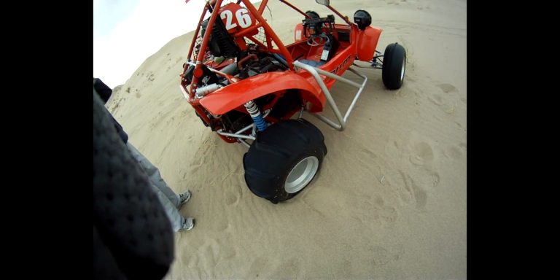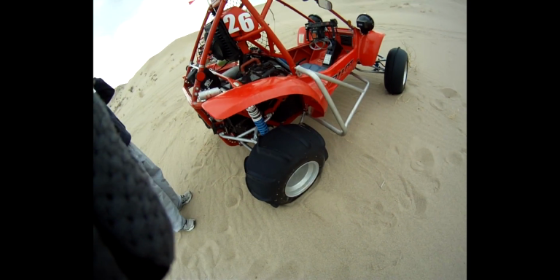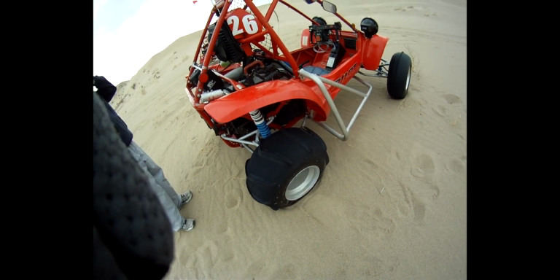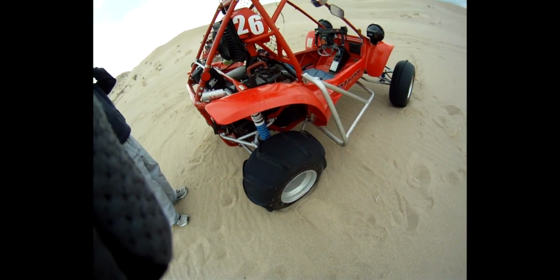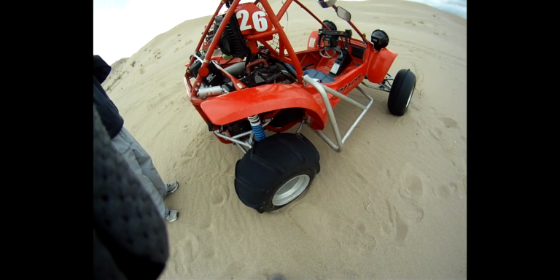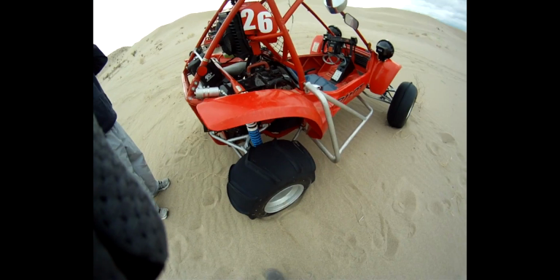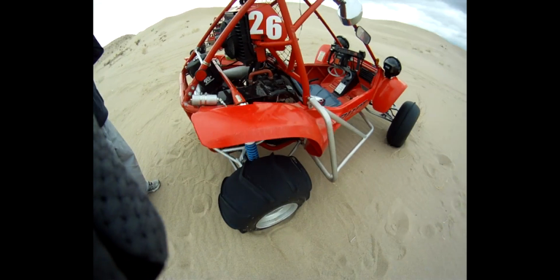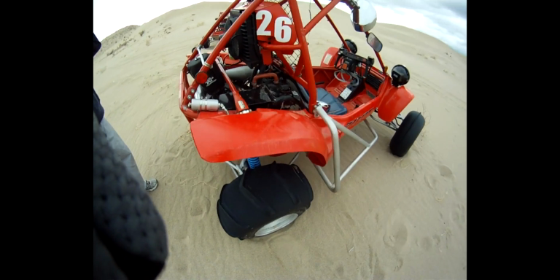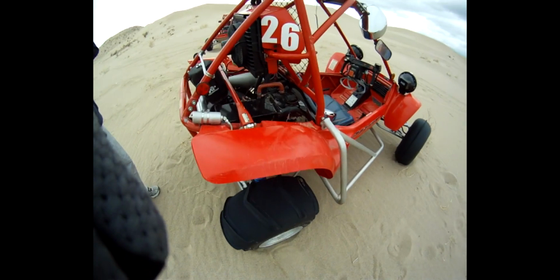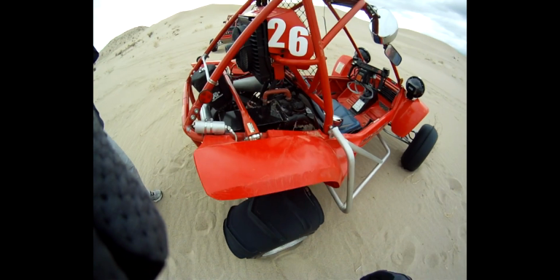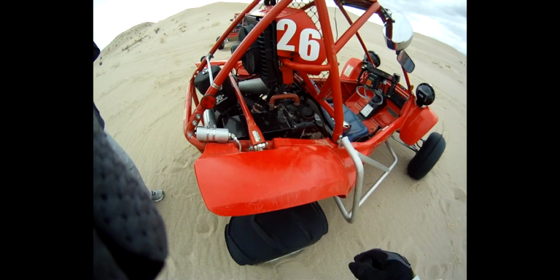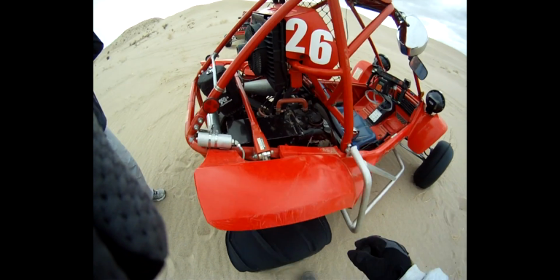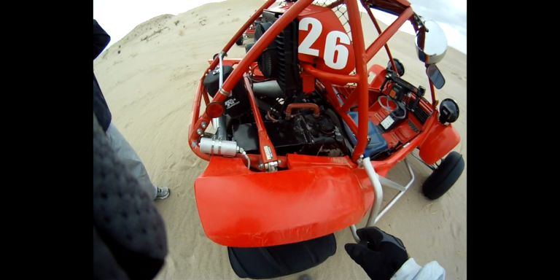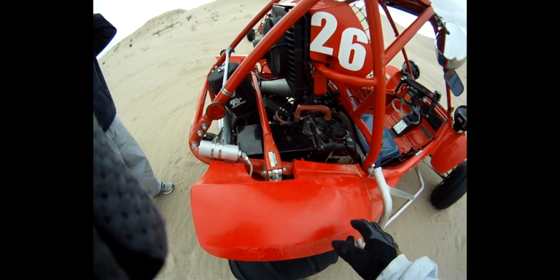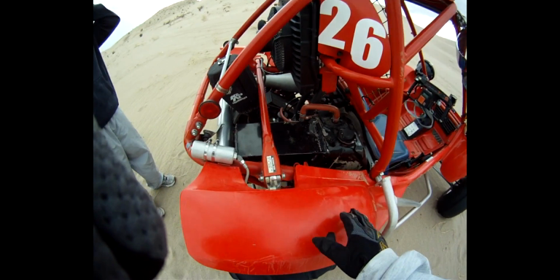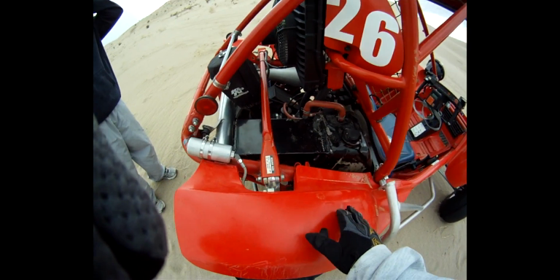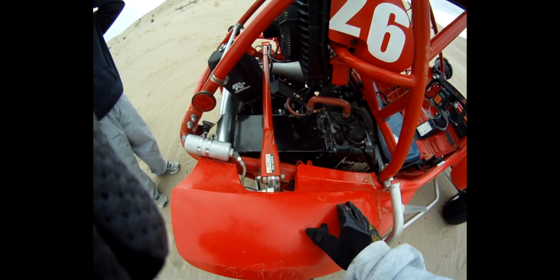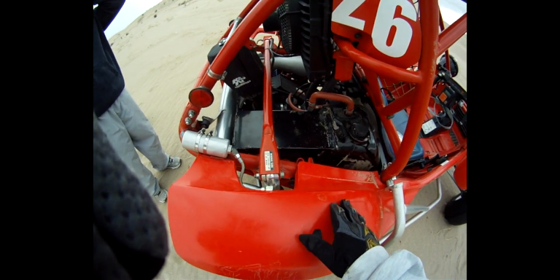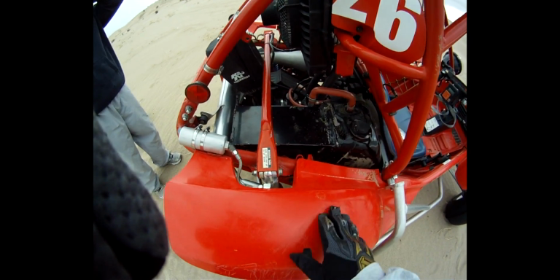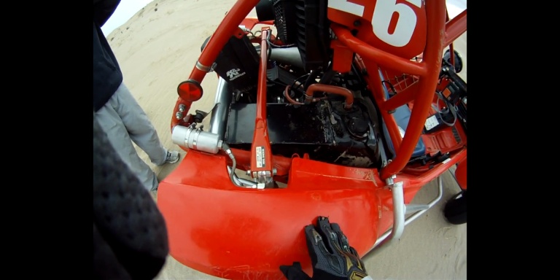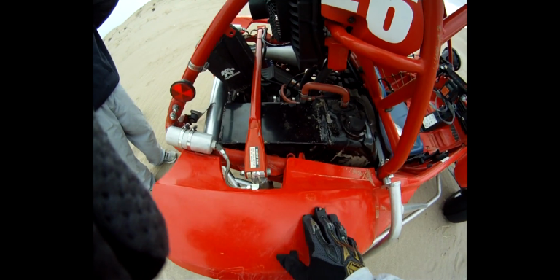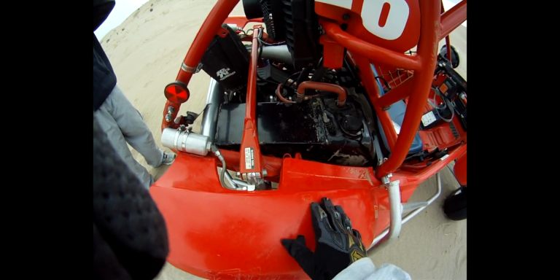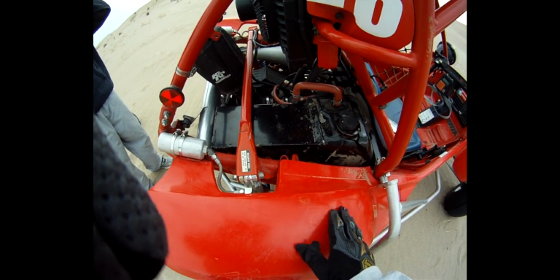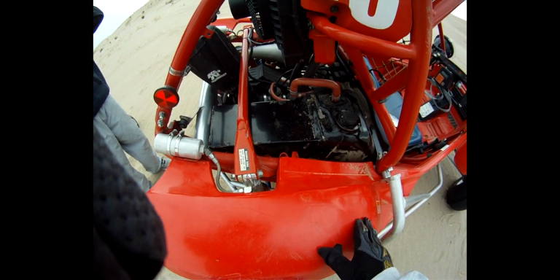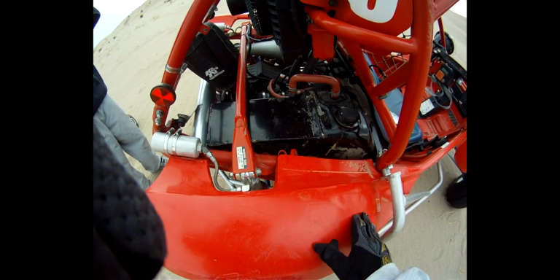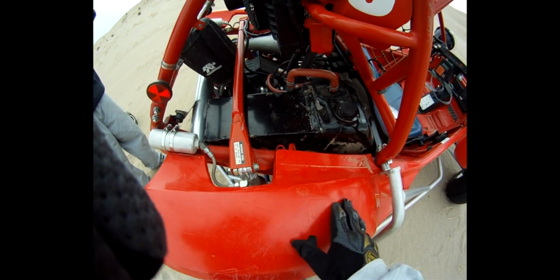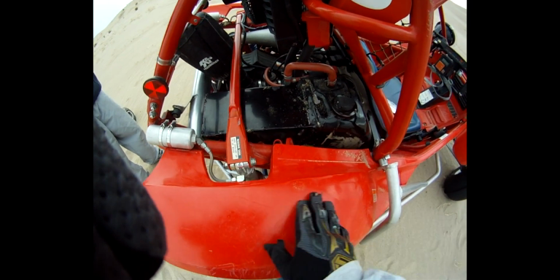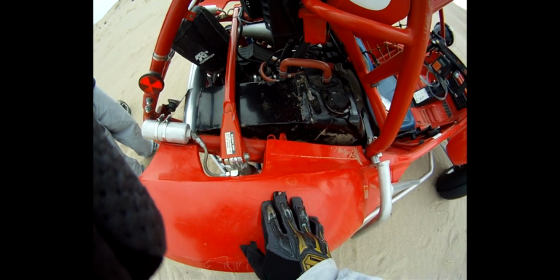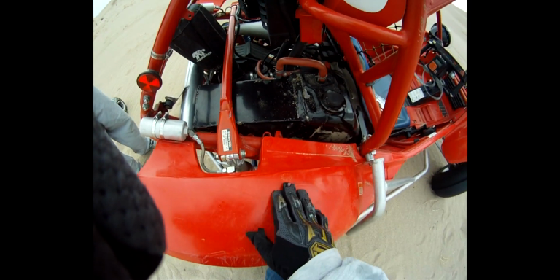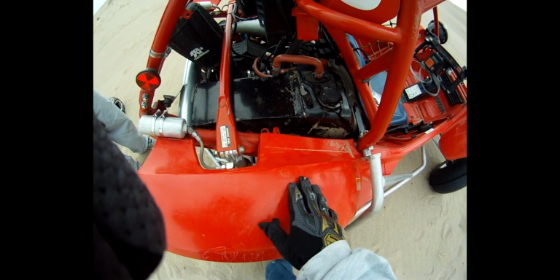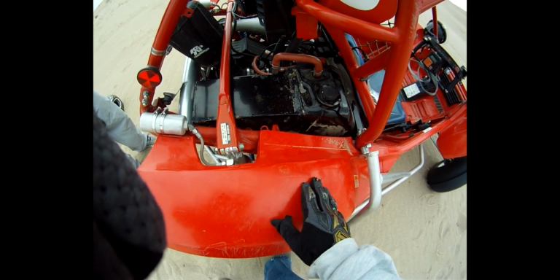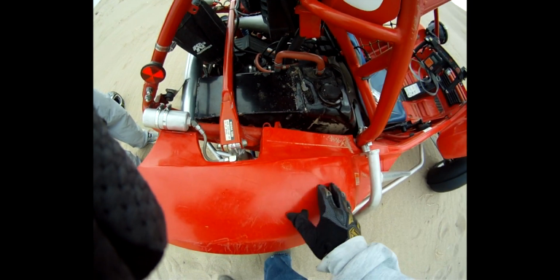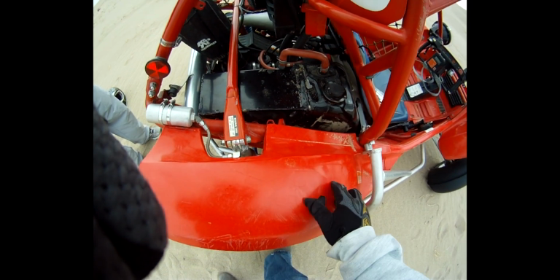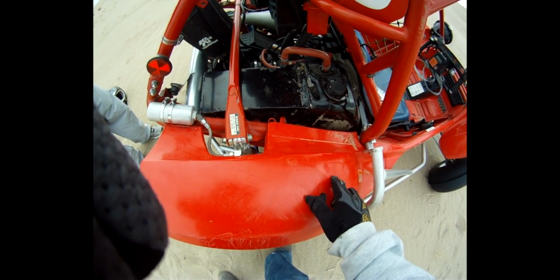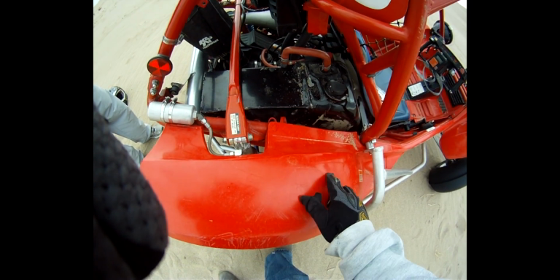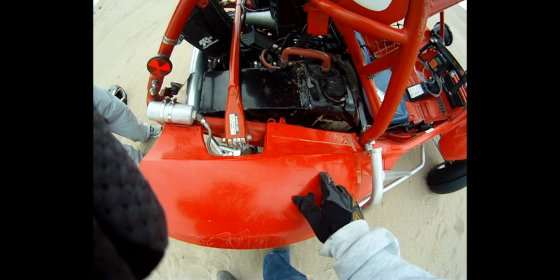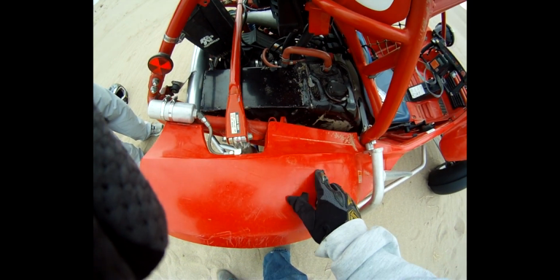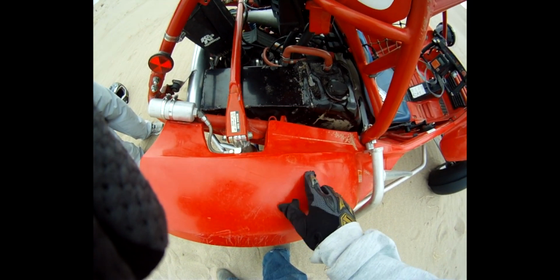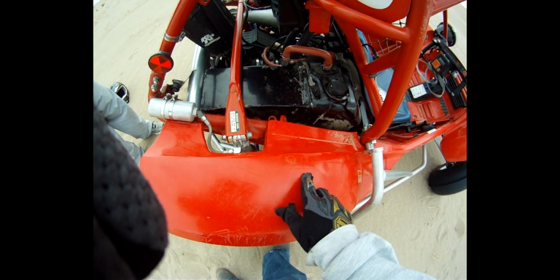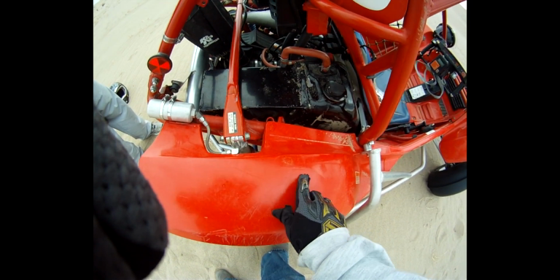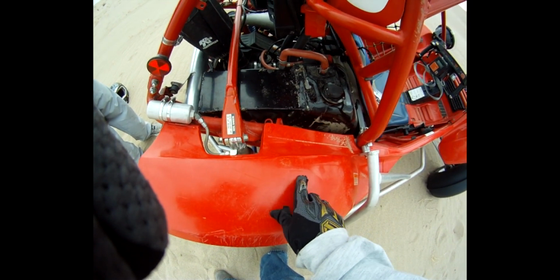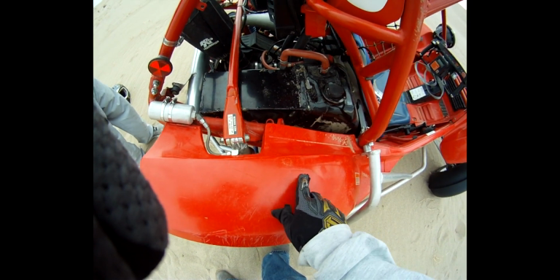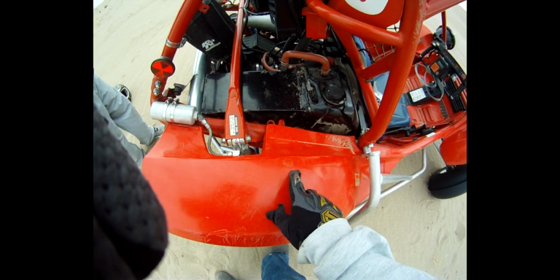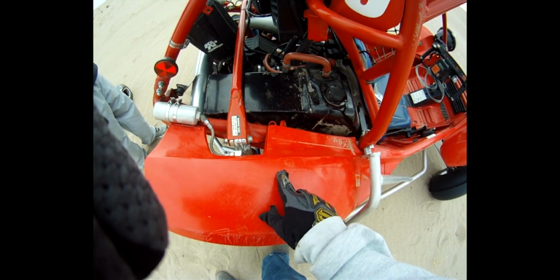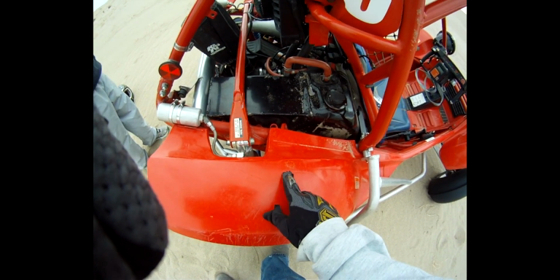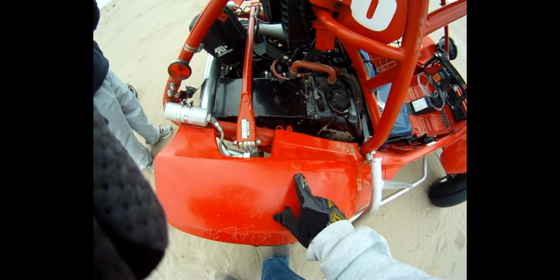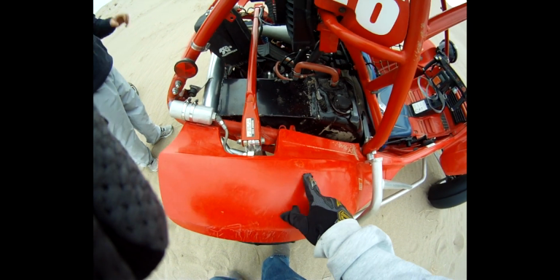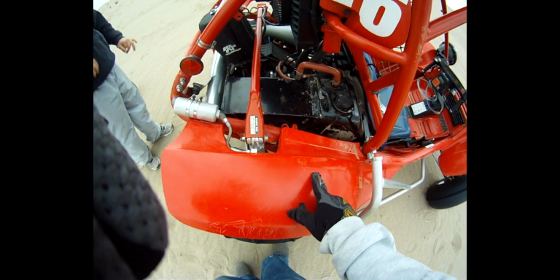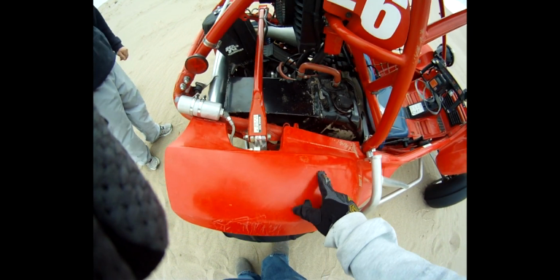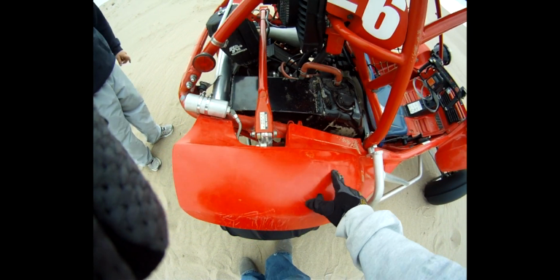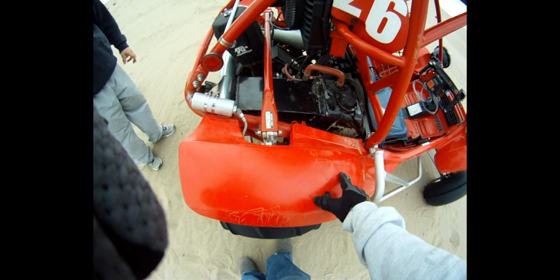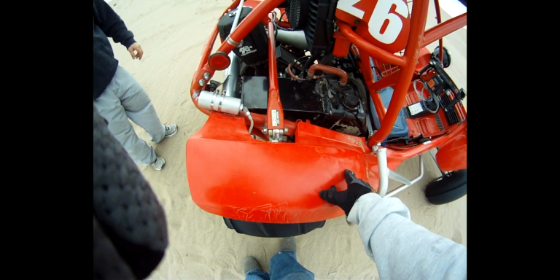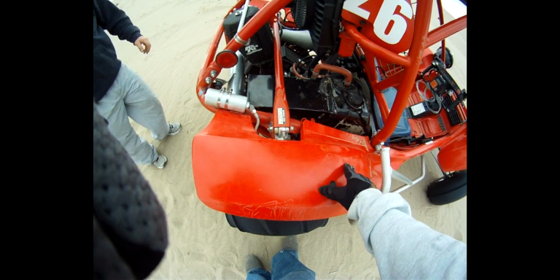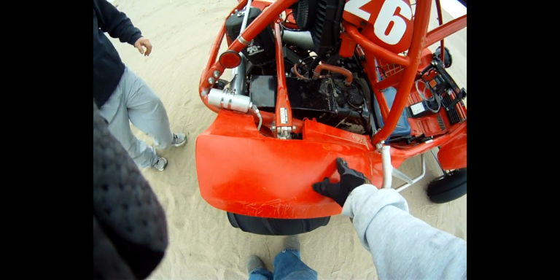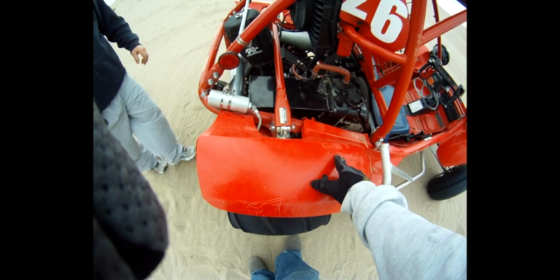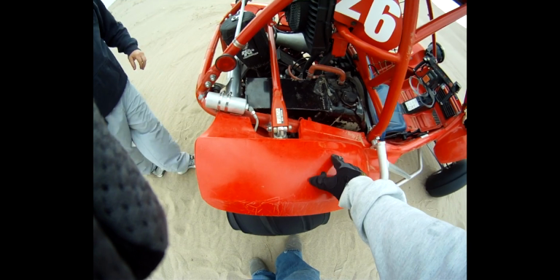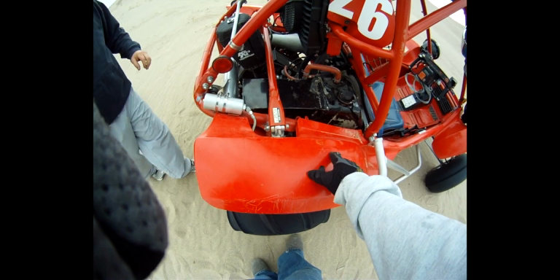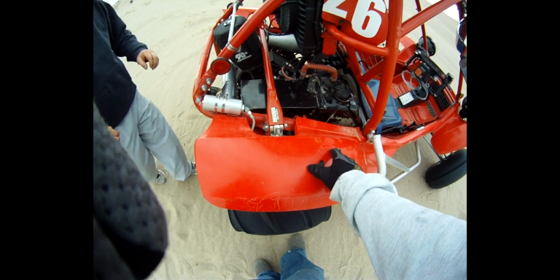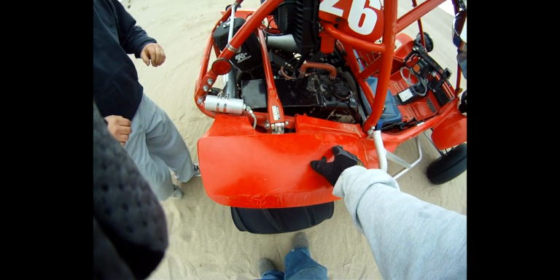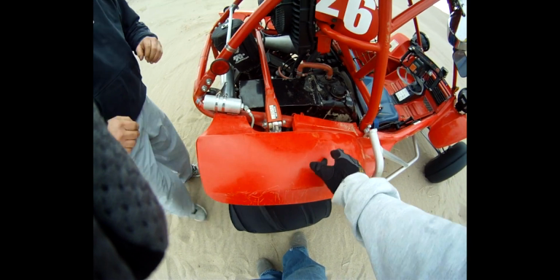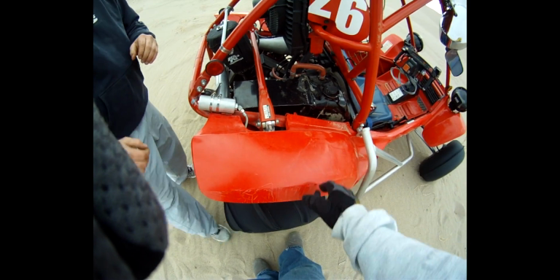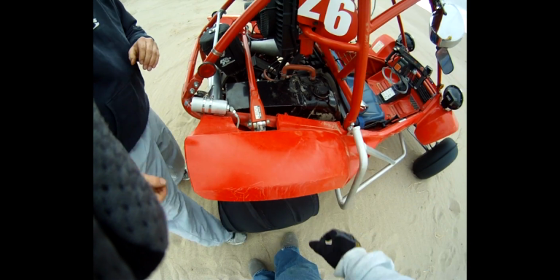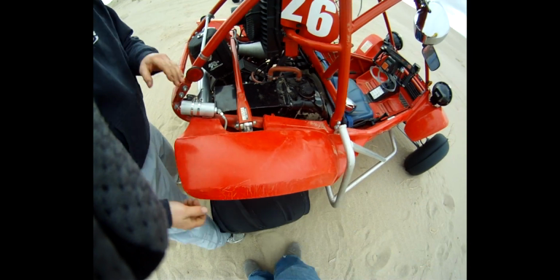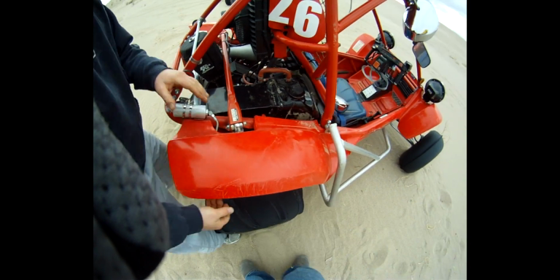What we do have is me being safe, that's for sure. Yep, roll cage. Was this one already broke? It was already cracked, yeah.